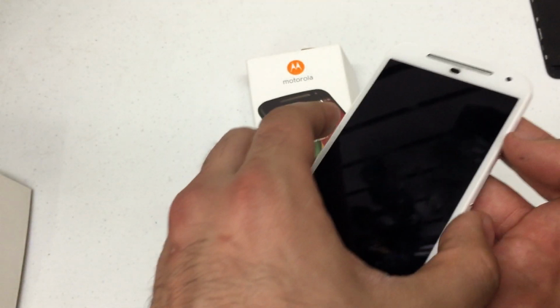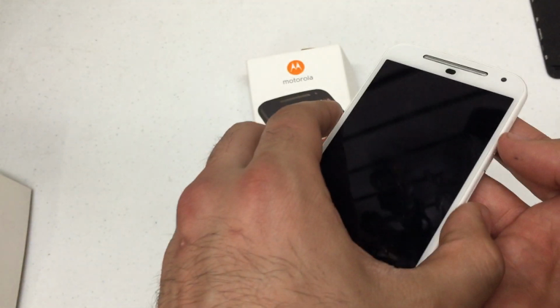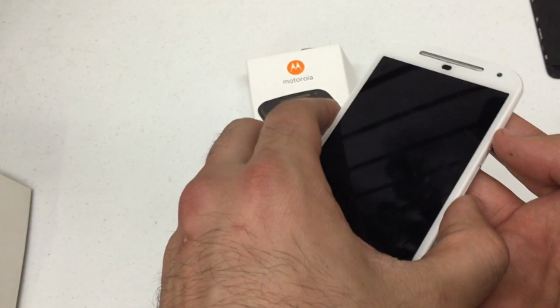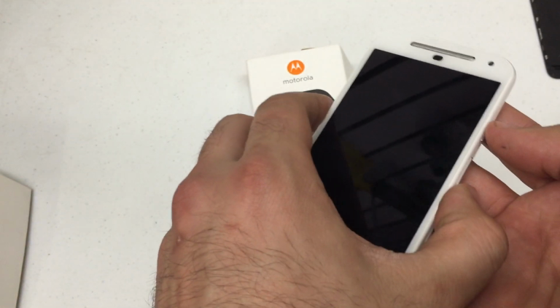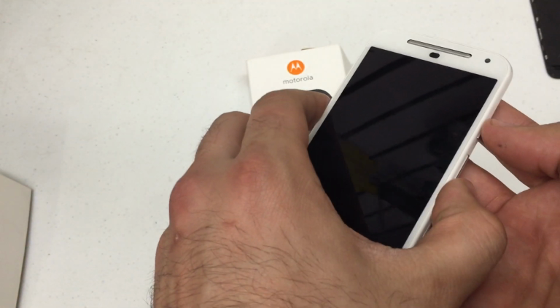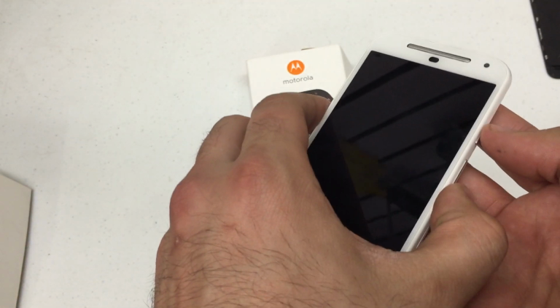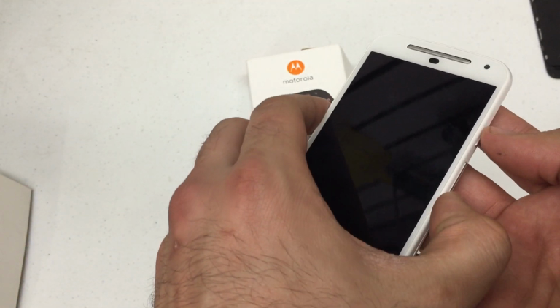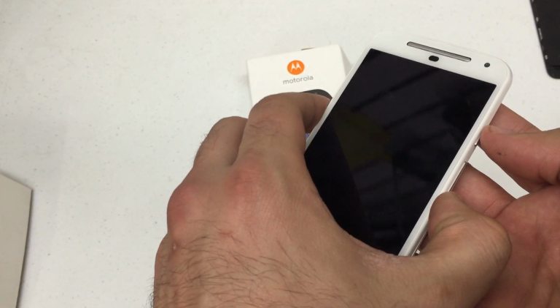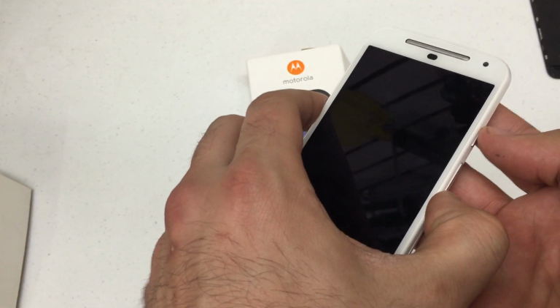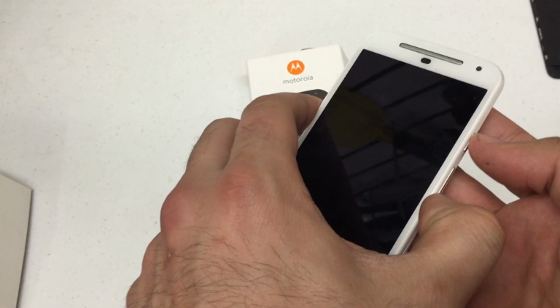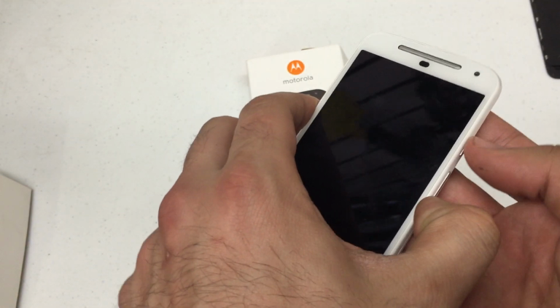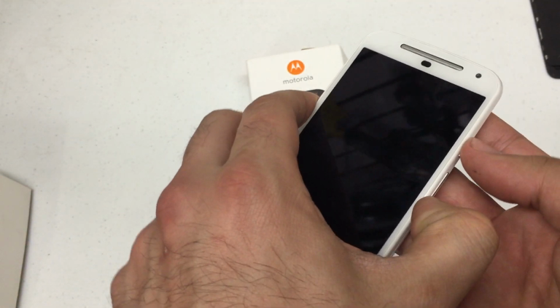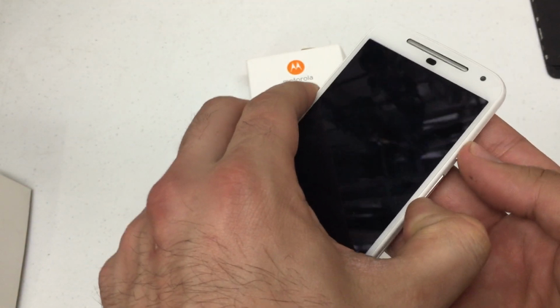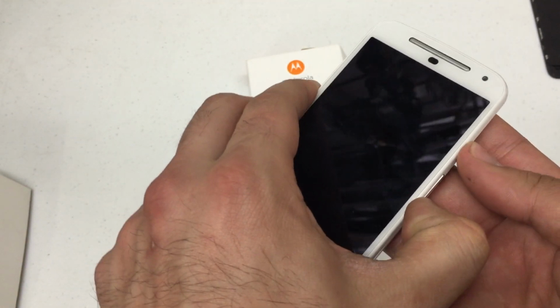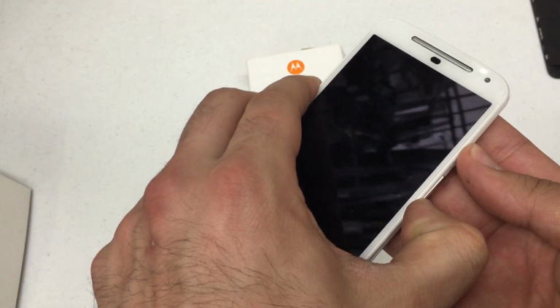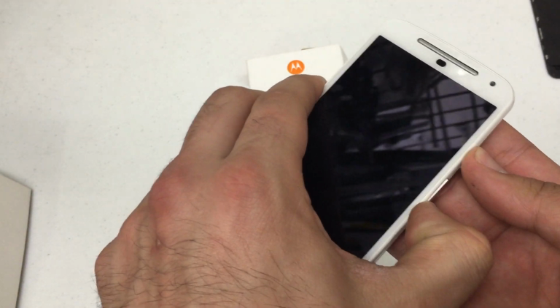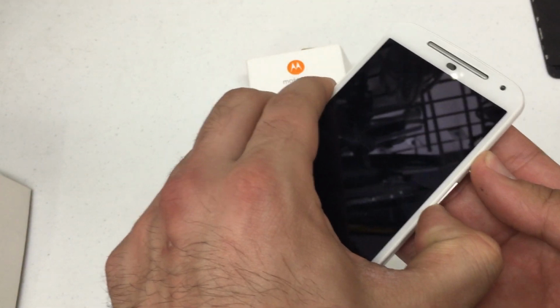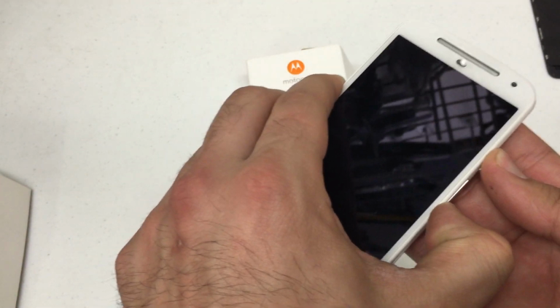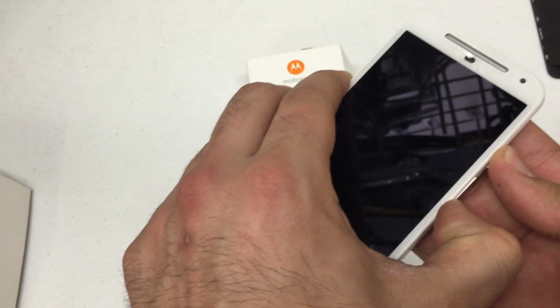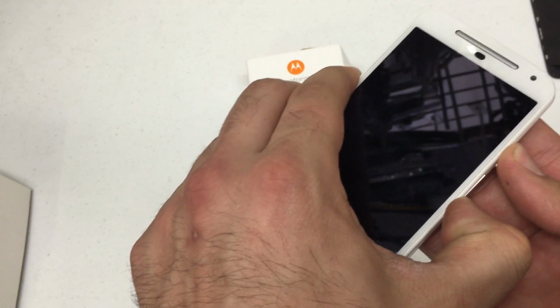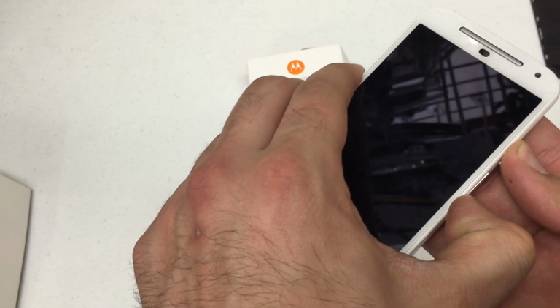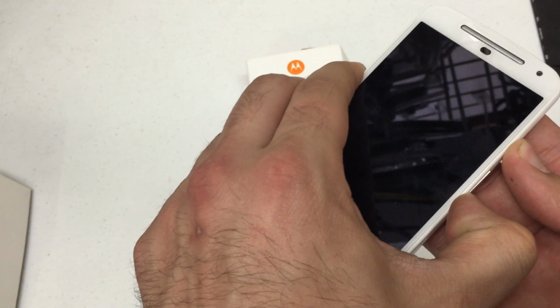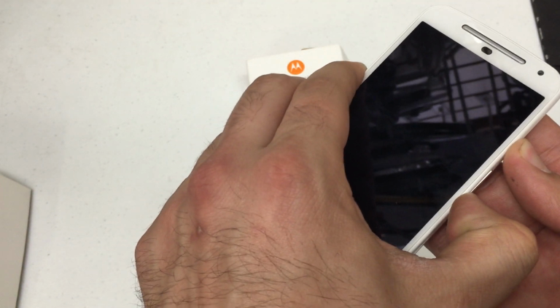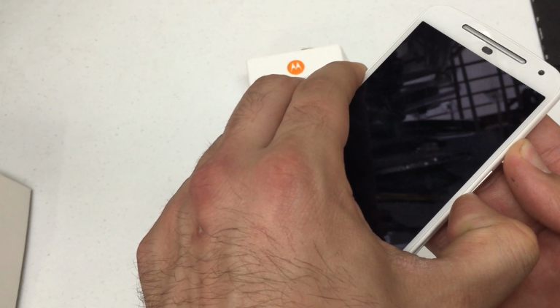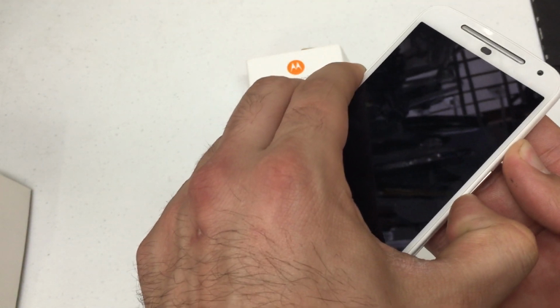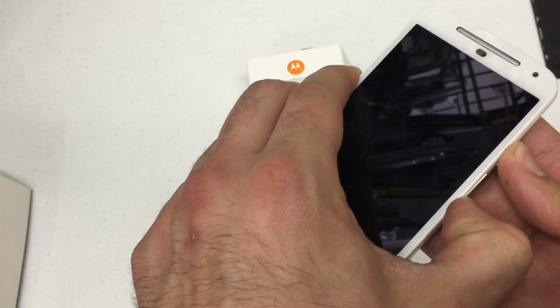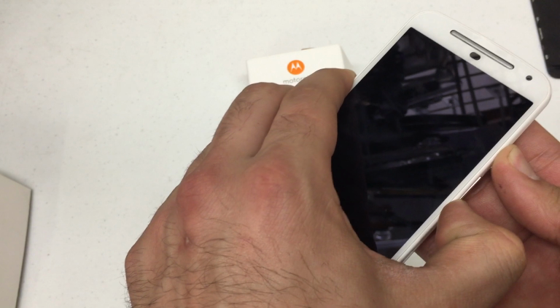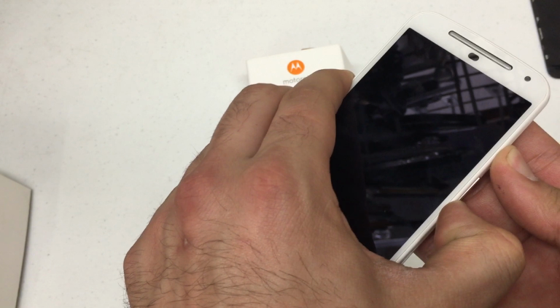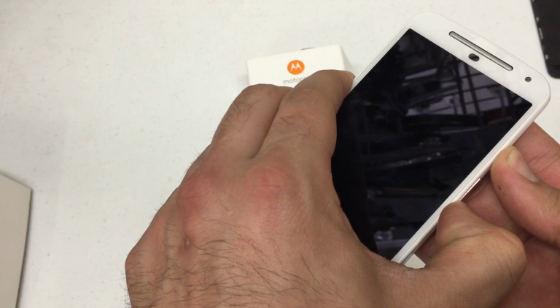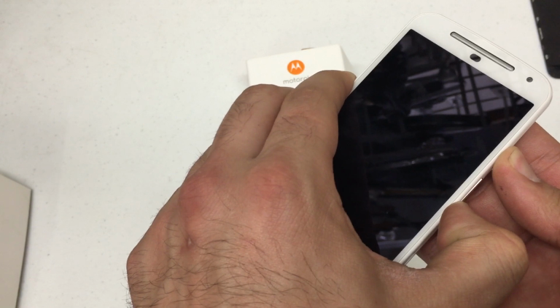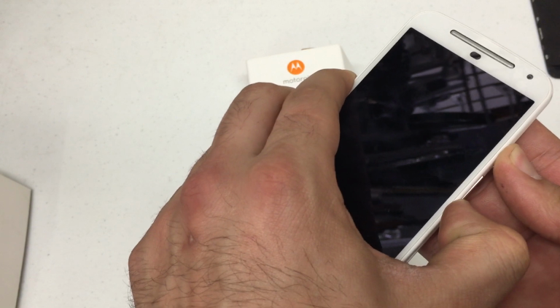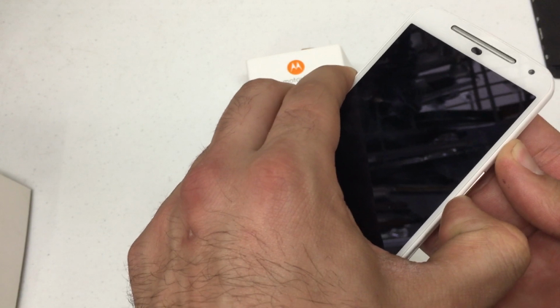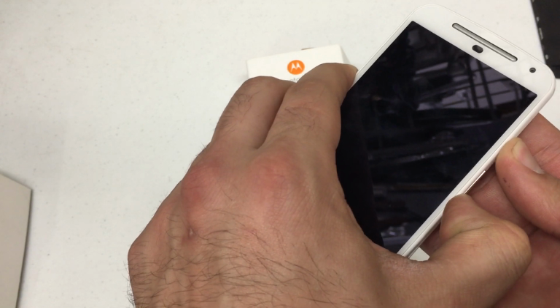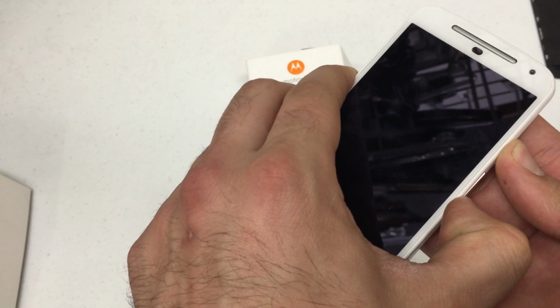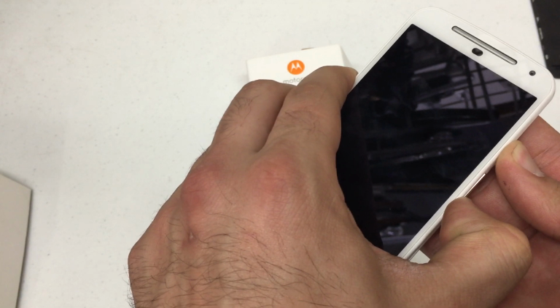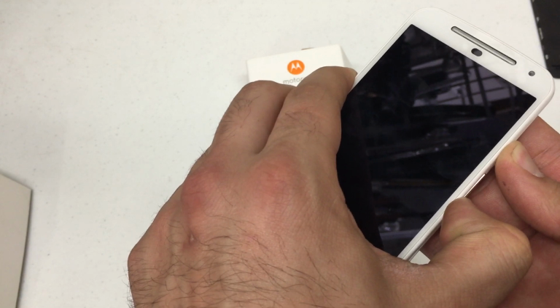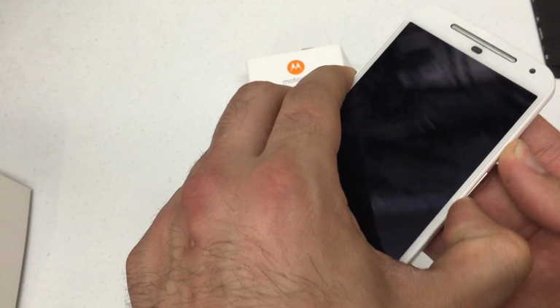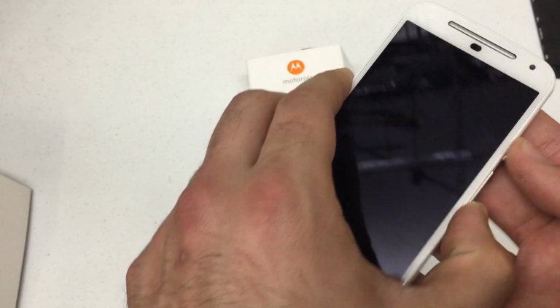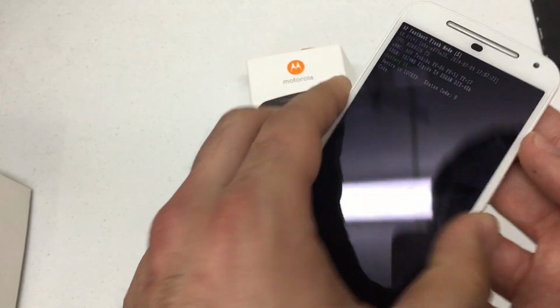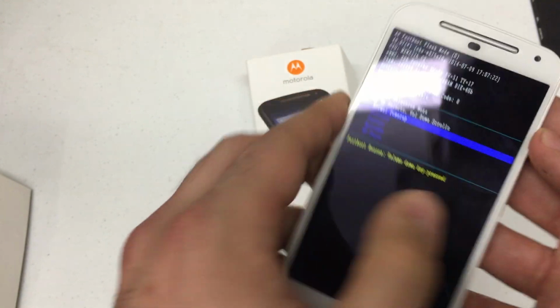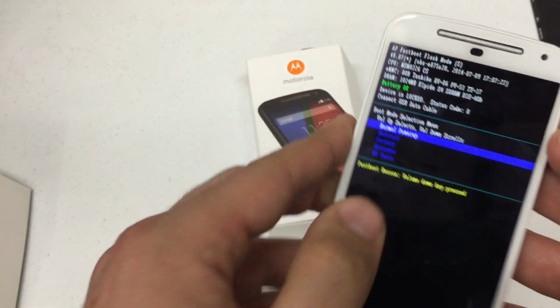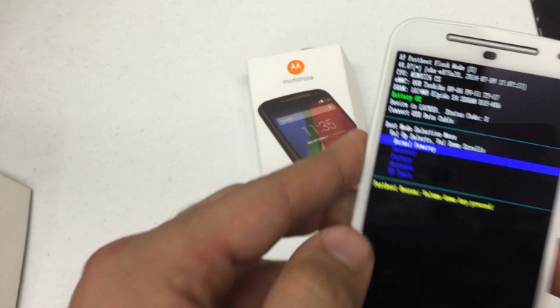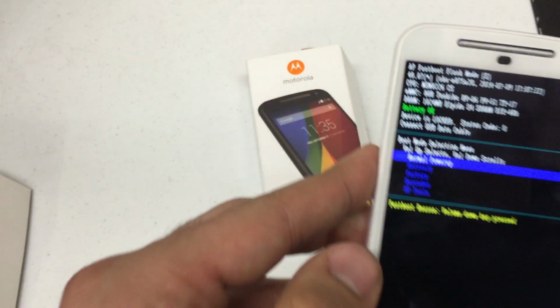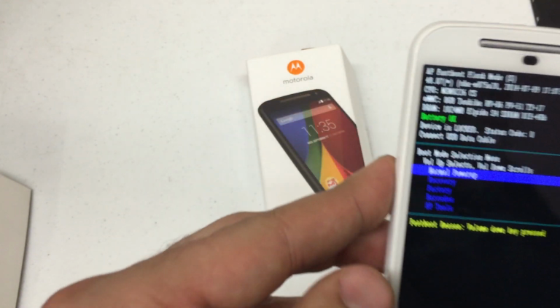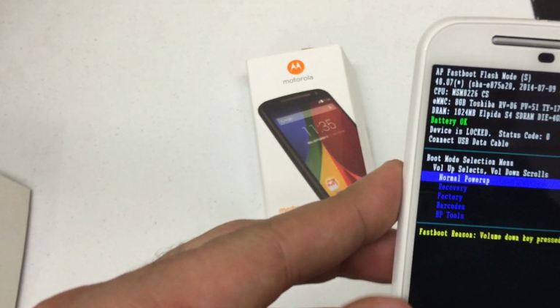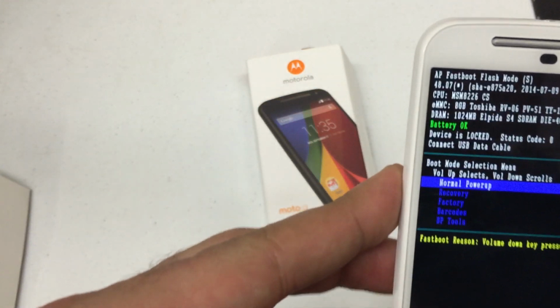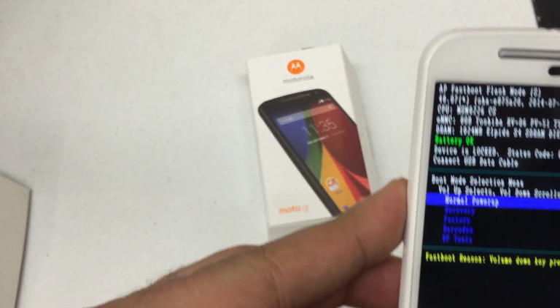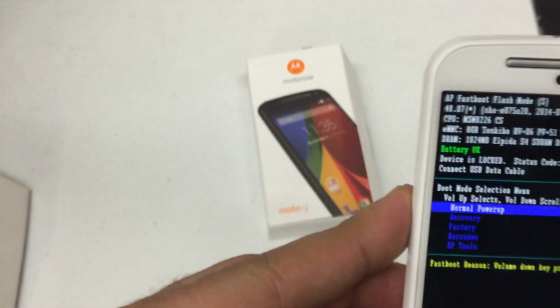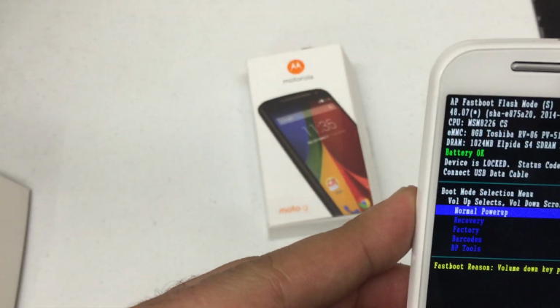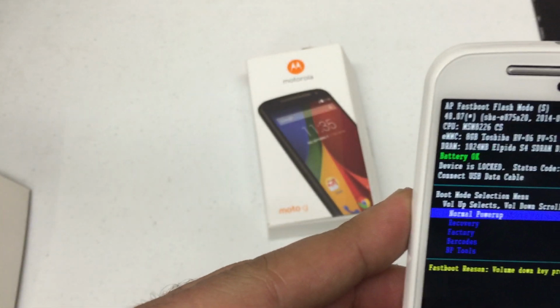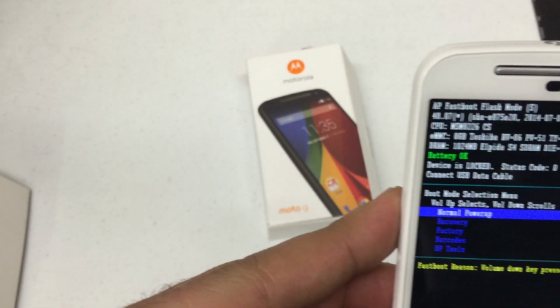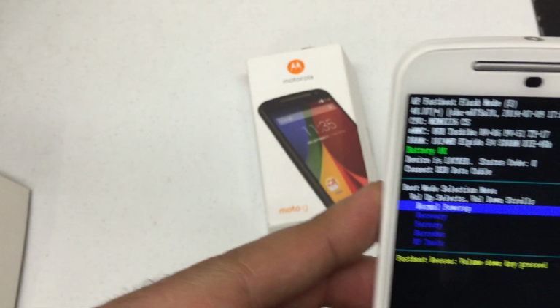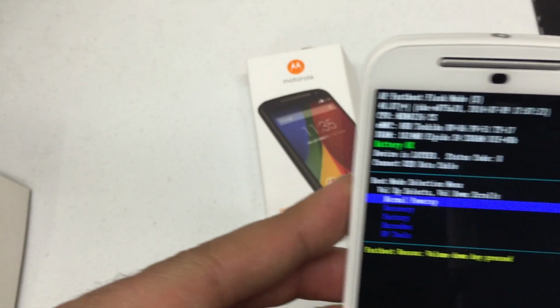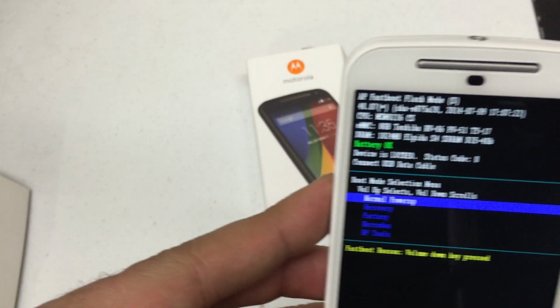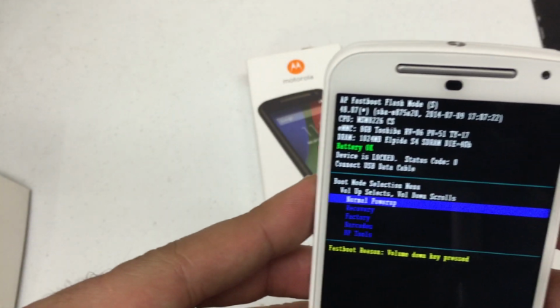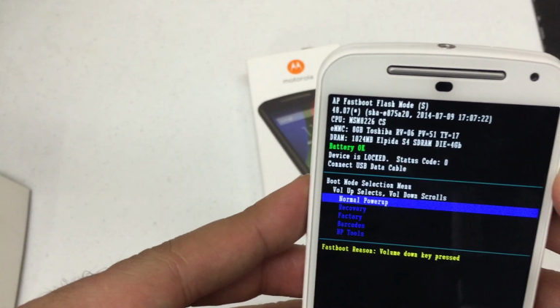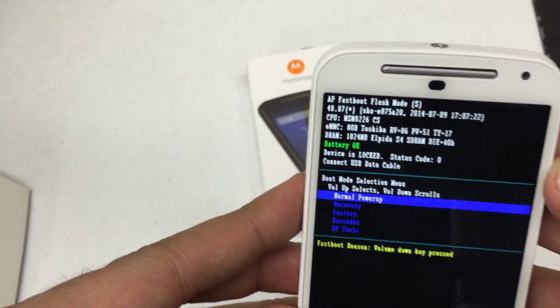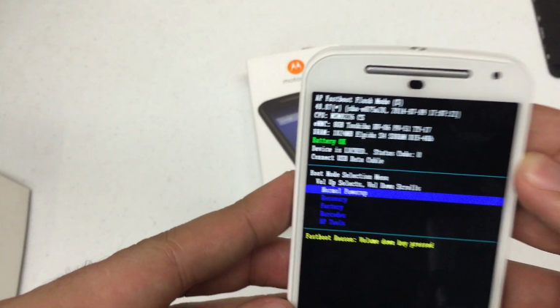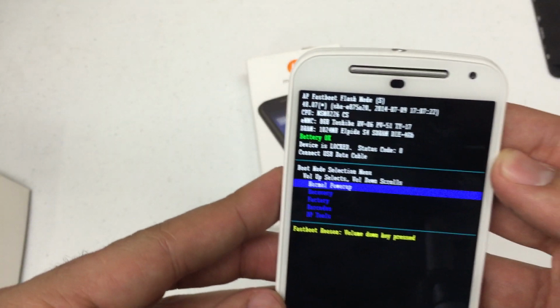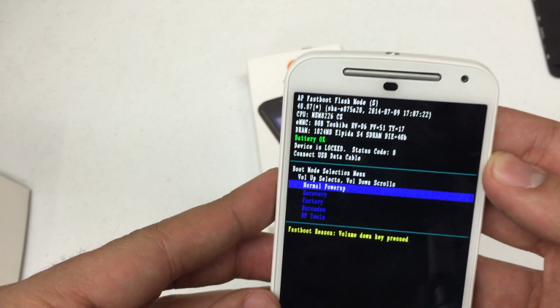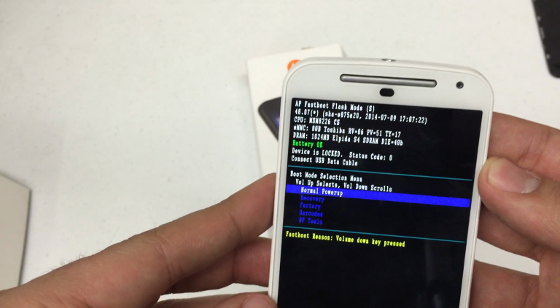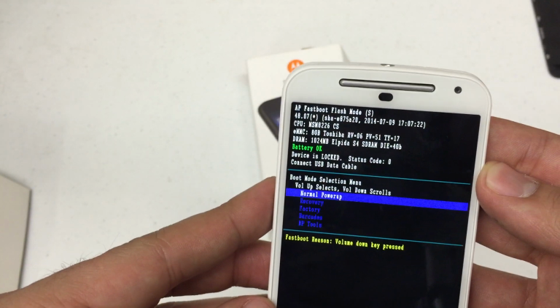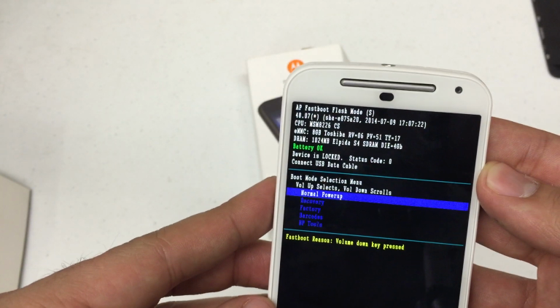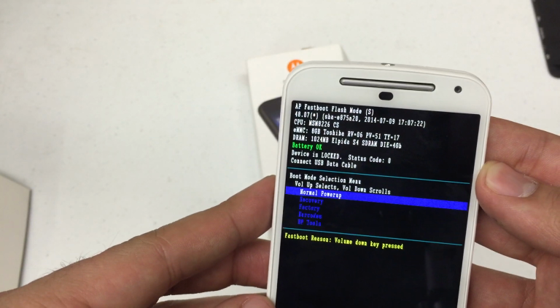Press and hold volume down and power for about 5 seconds. Release them and you'll be presented with the fast boot menu.